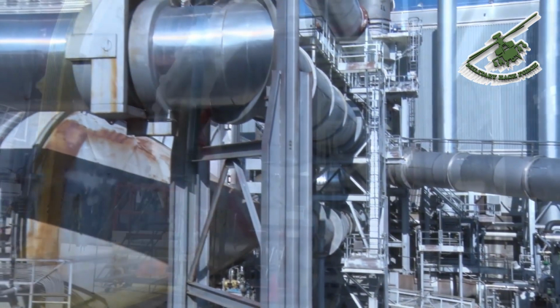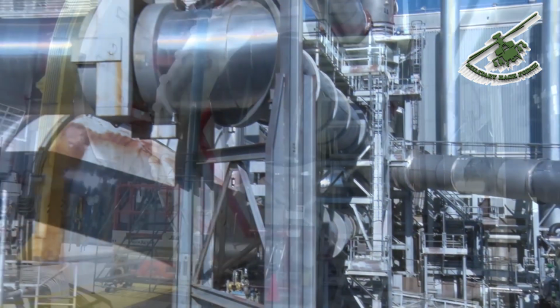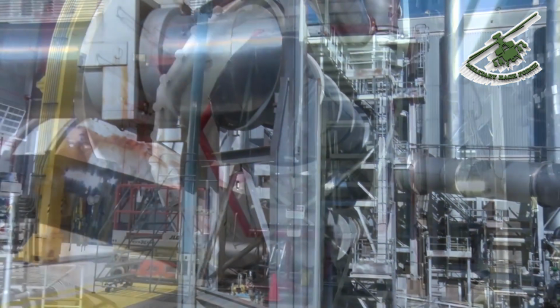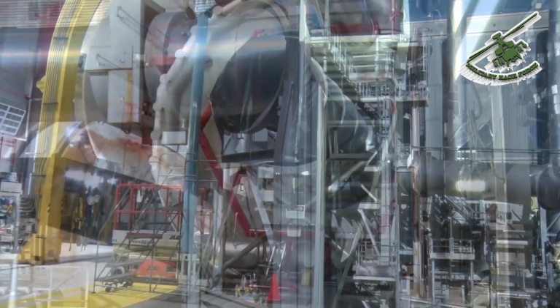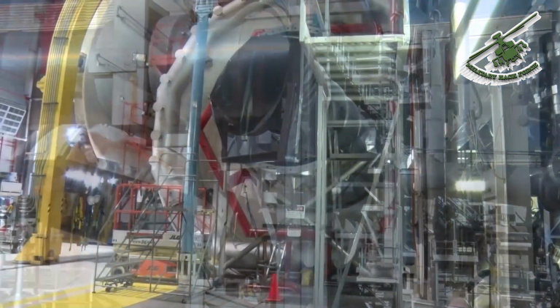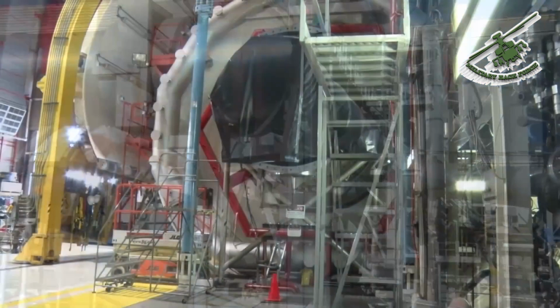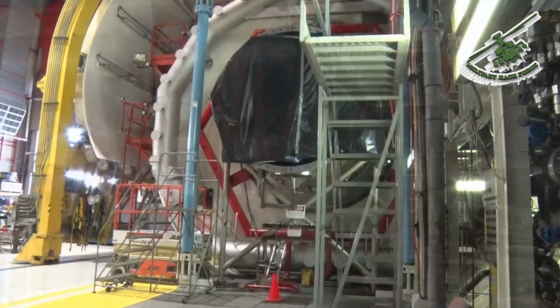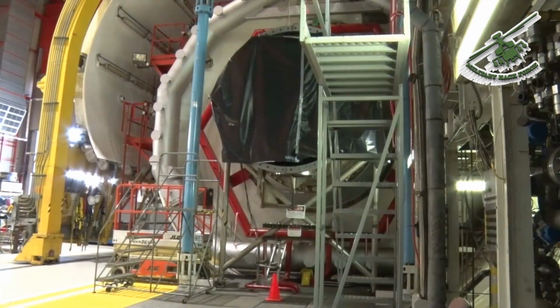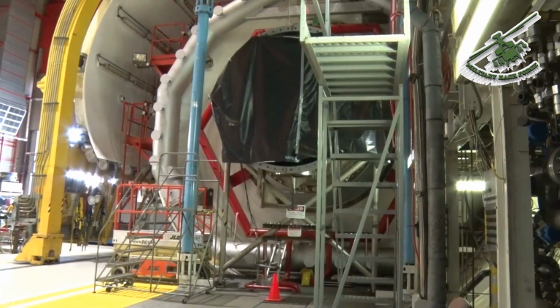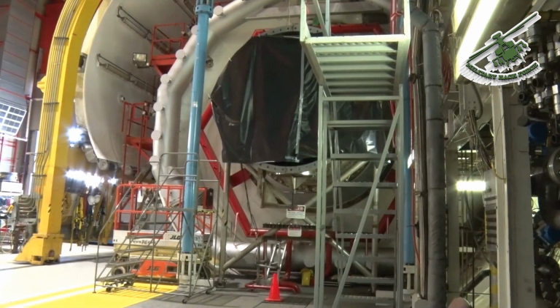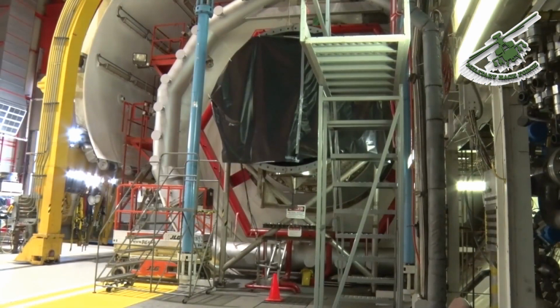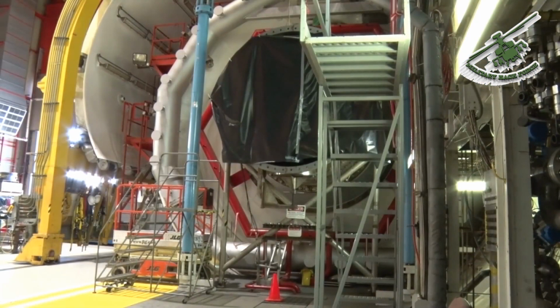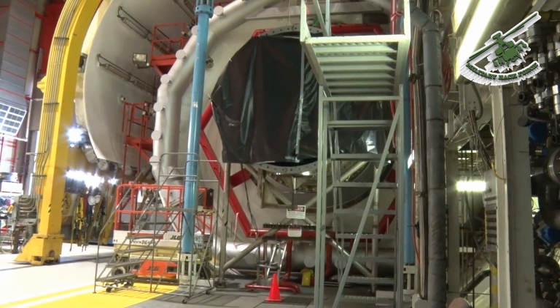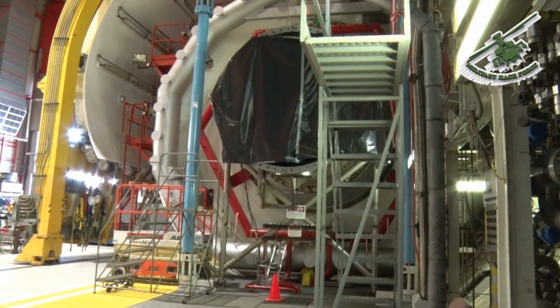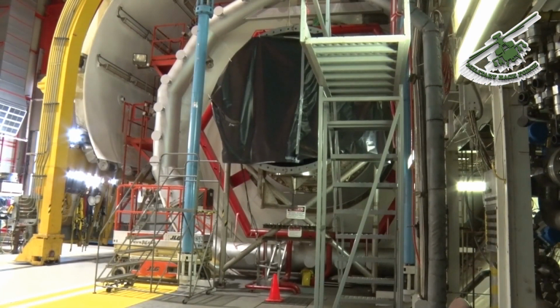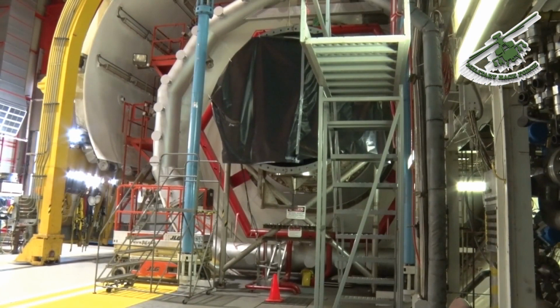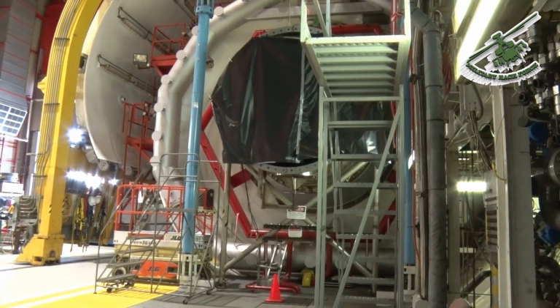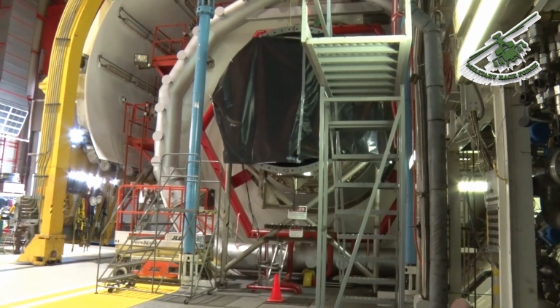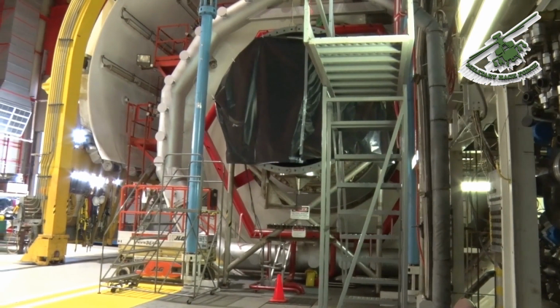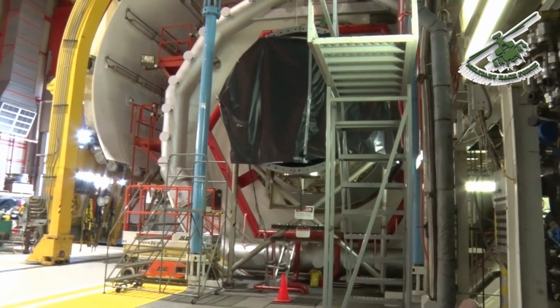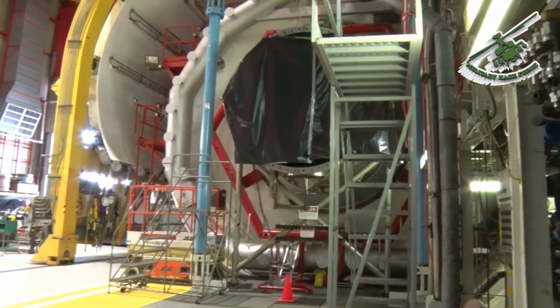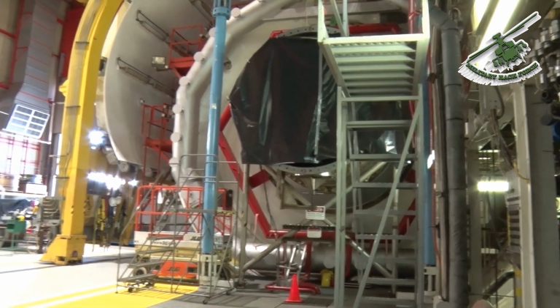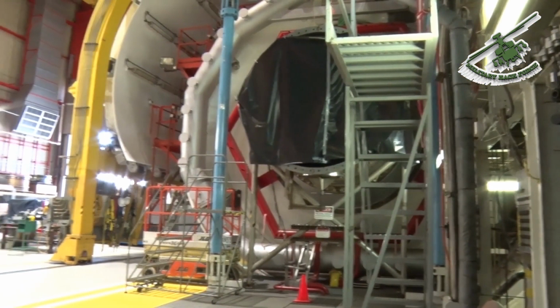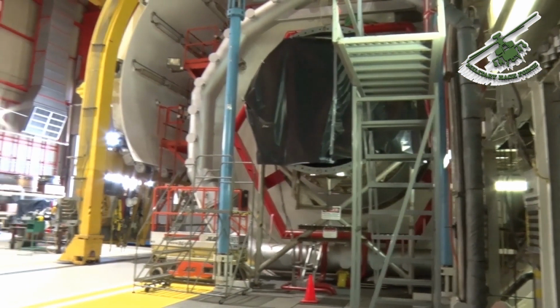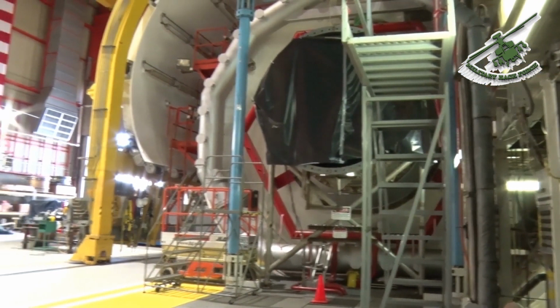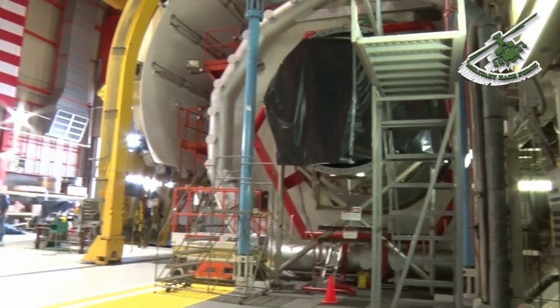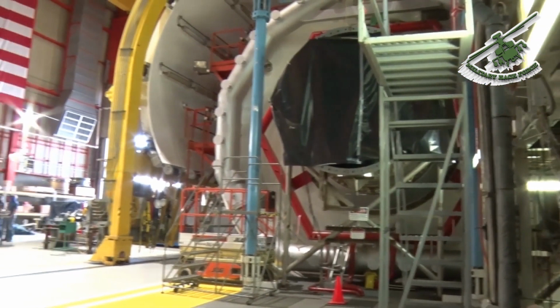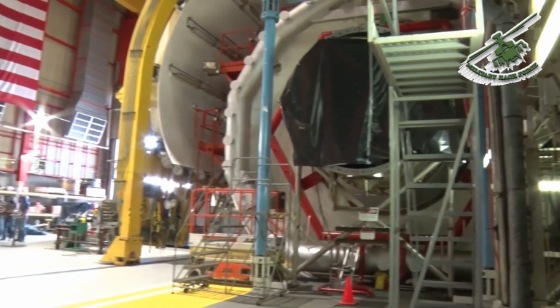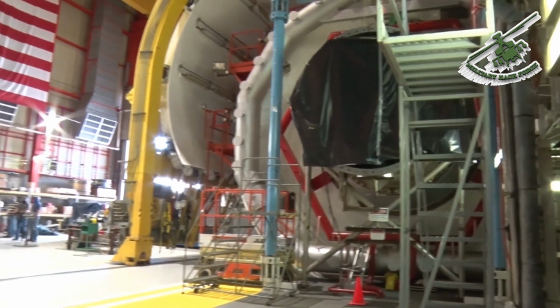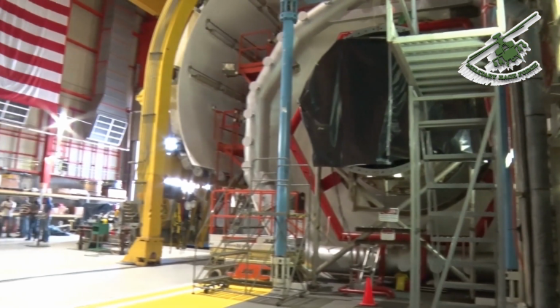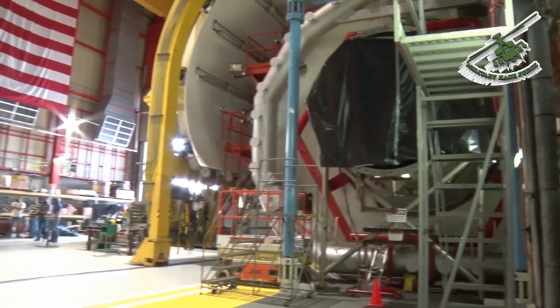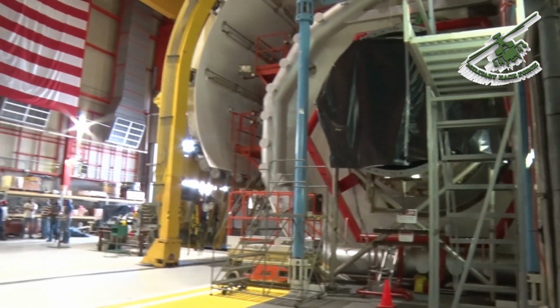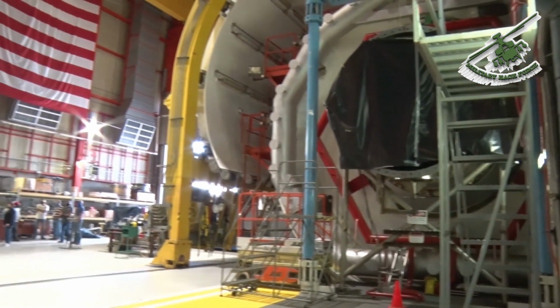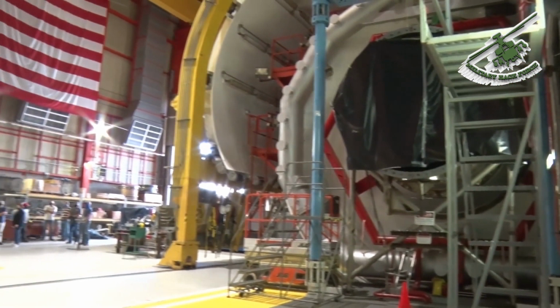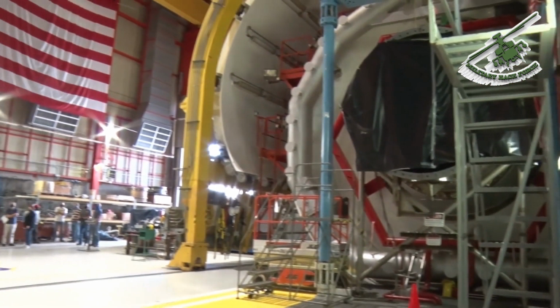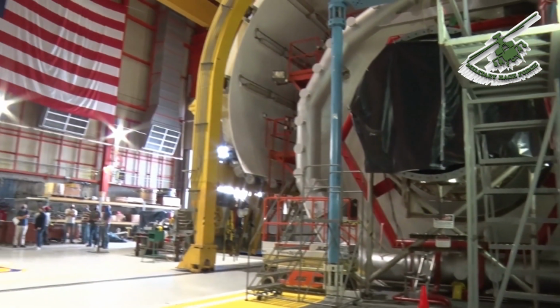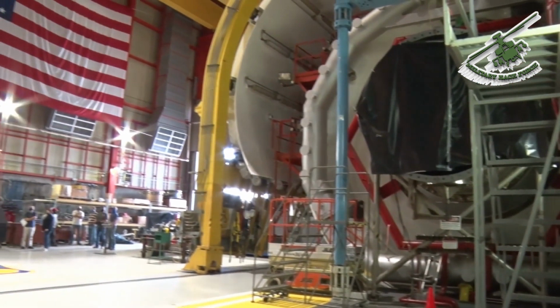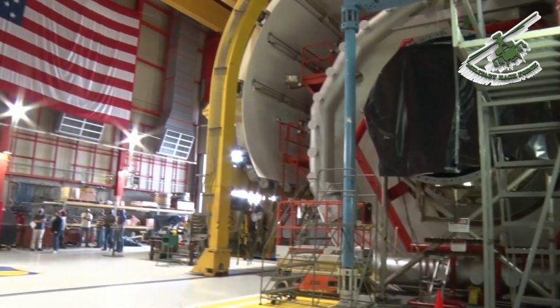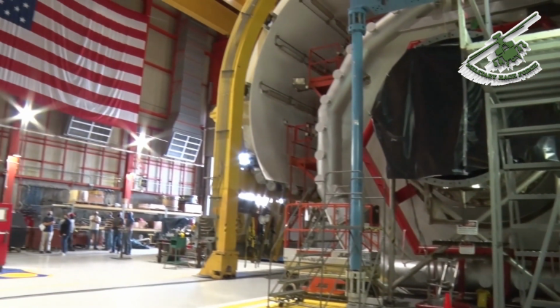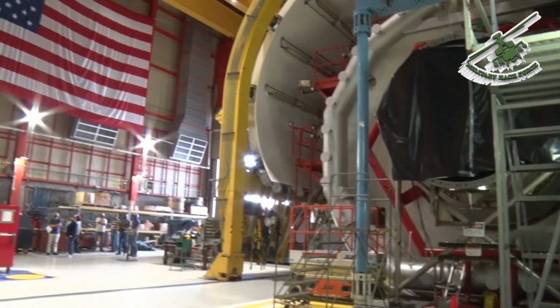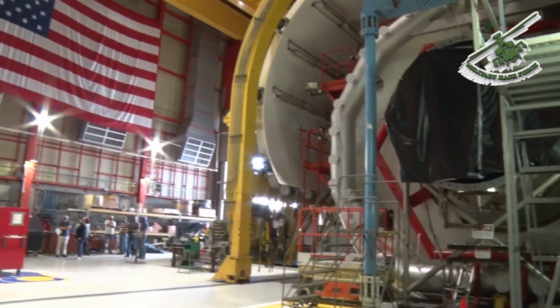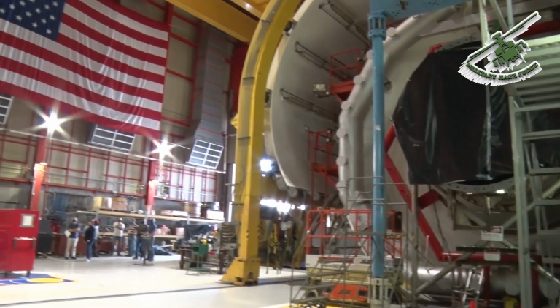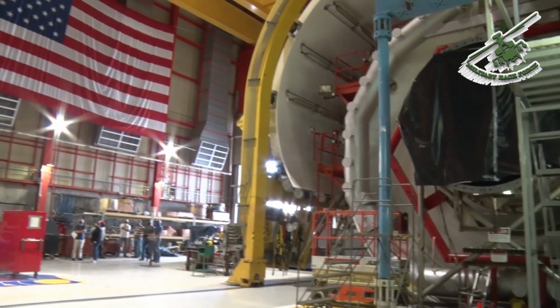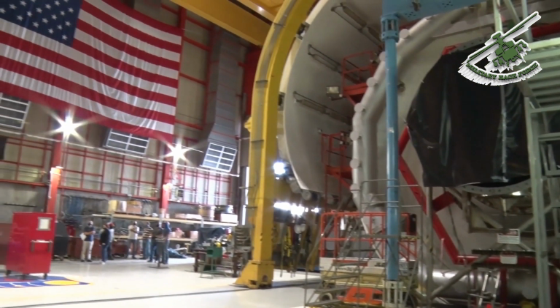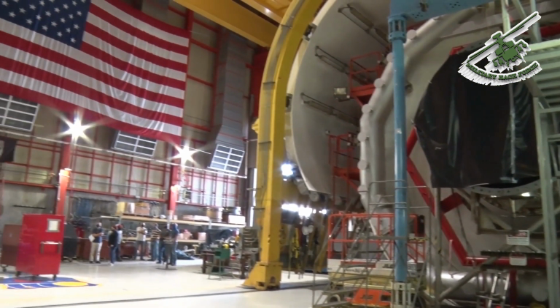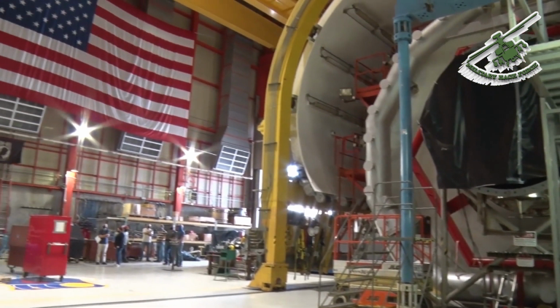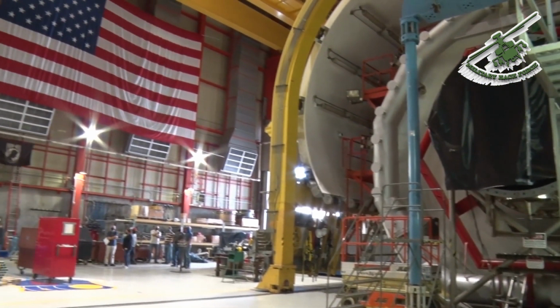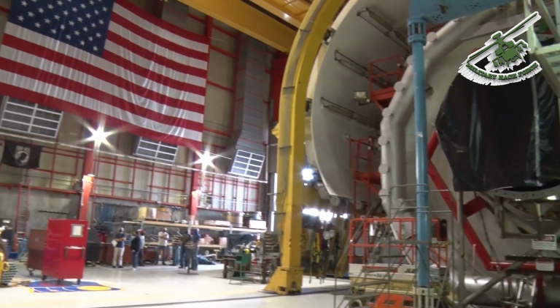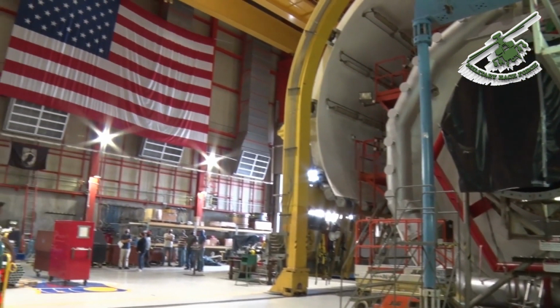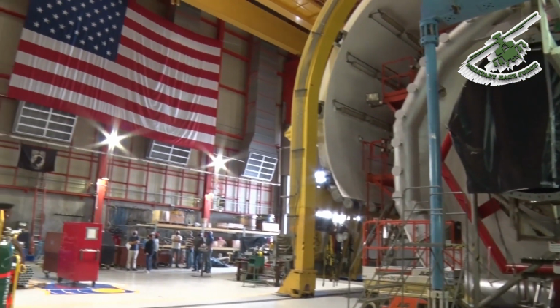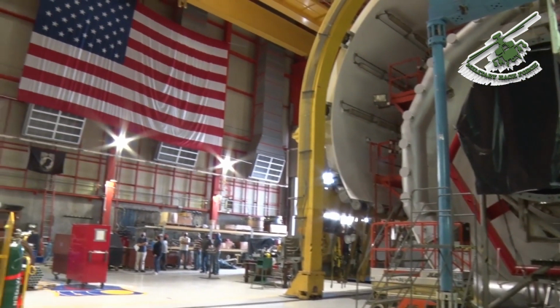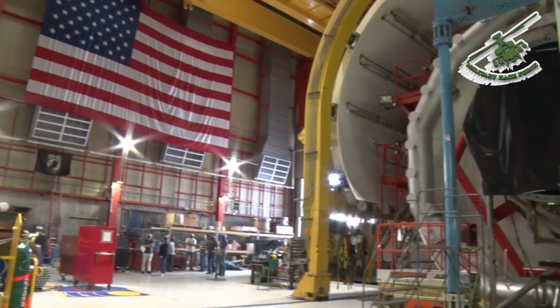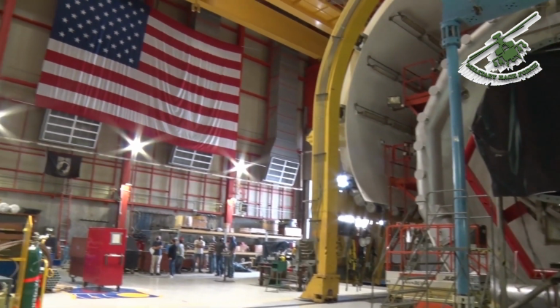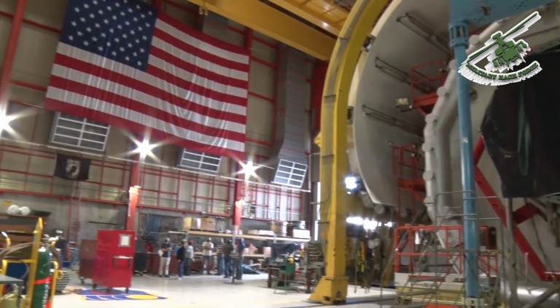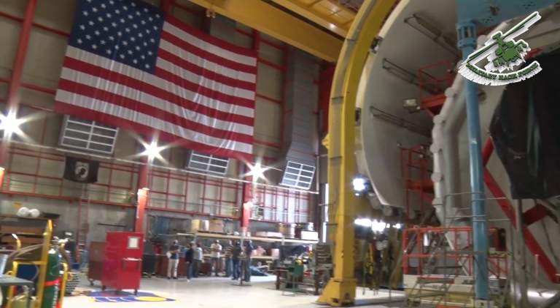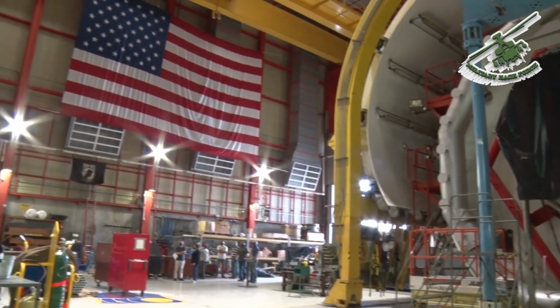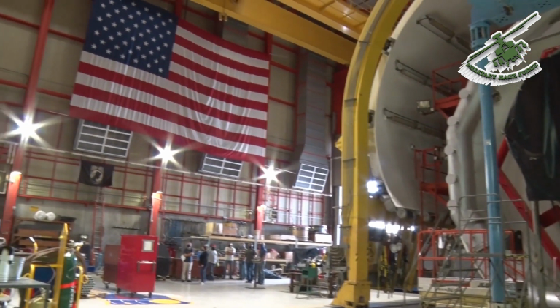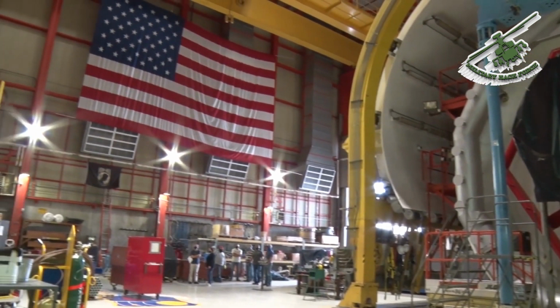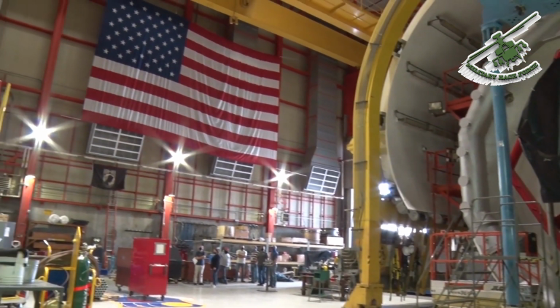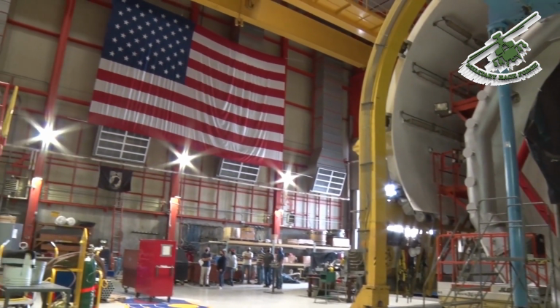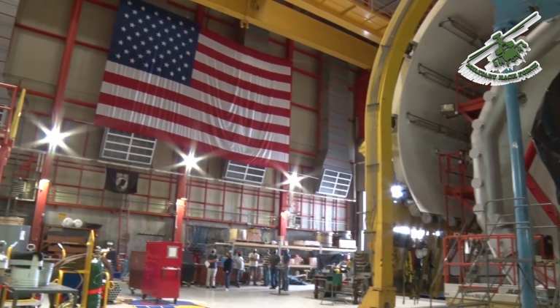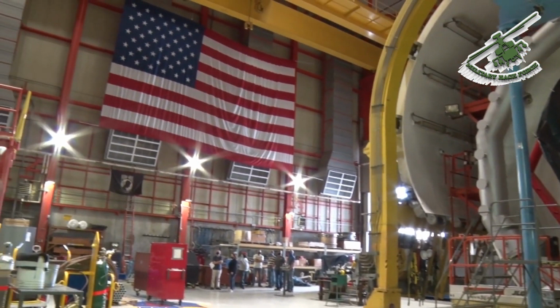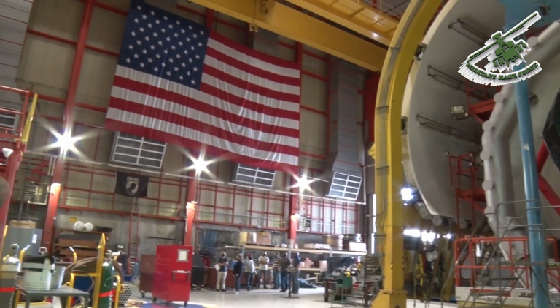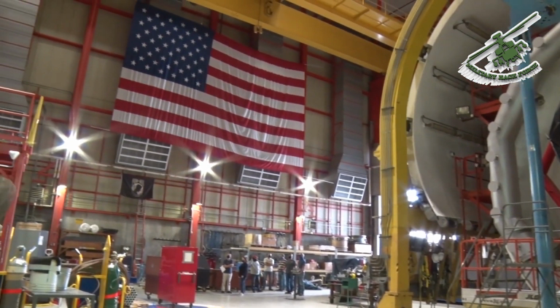The test cells, C1 and C2, are each 28 feet in diameter and 45 feet long. Both serve to test and evaluate full-scale turbine engines.